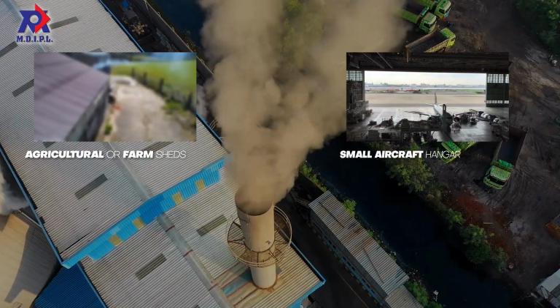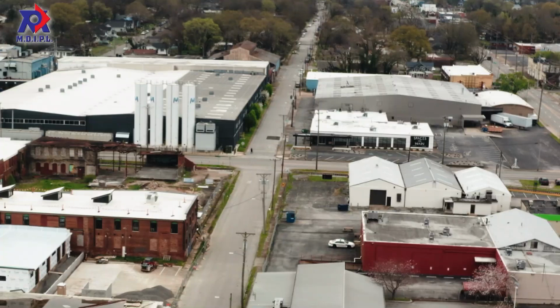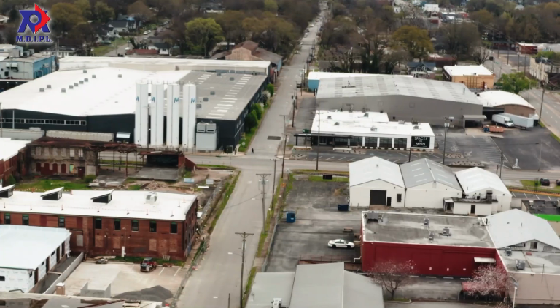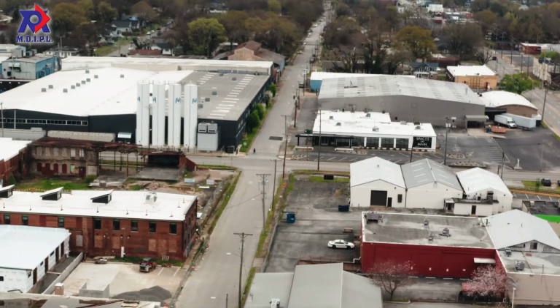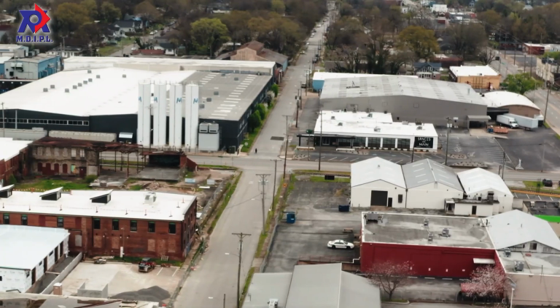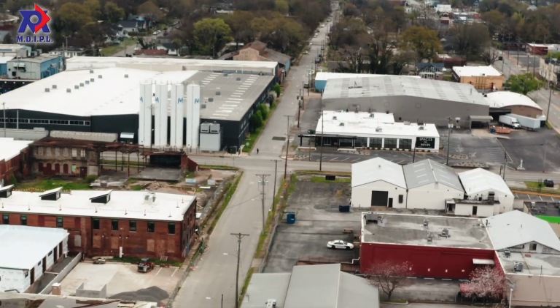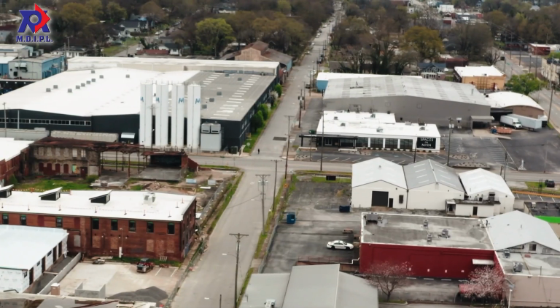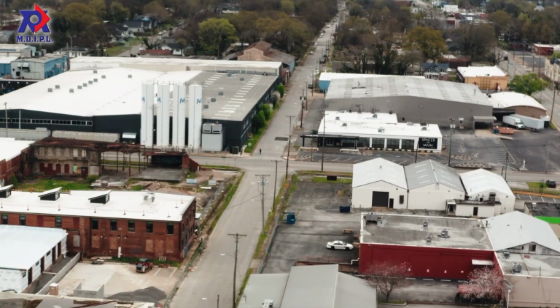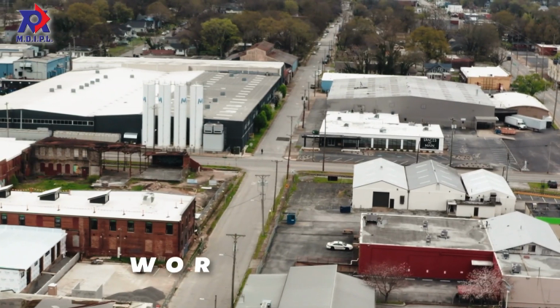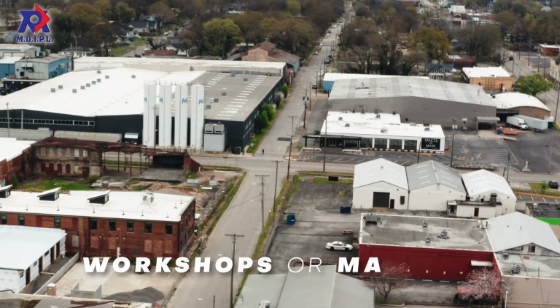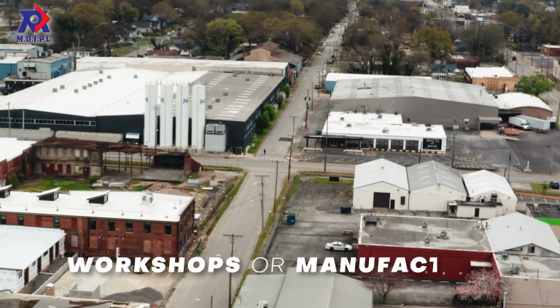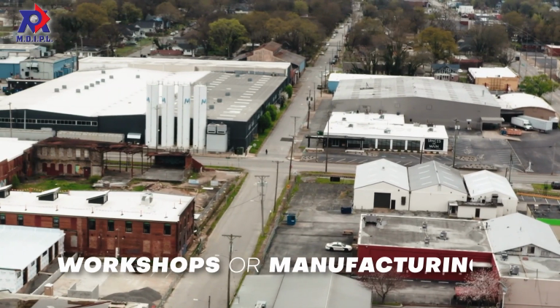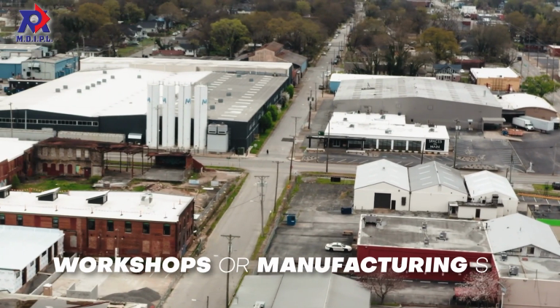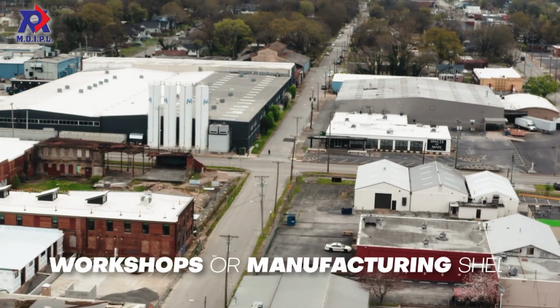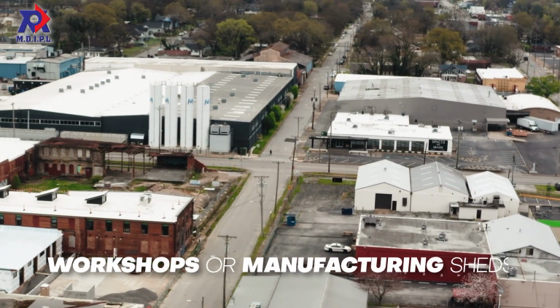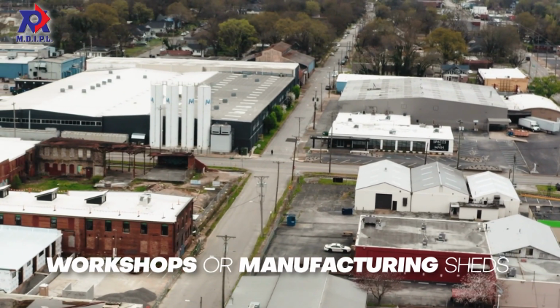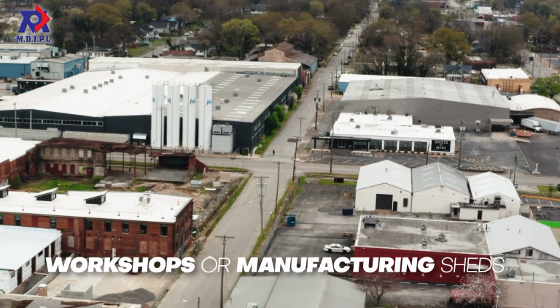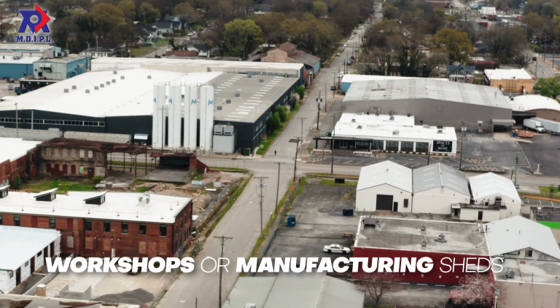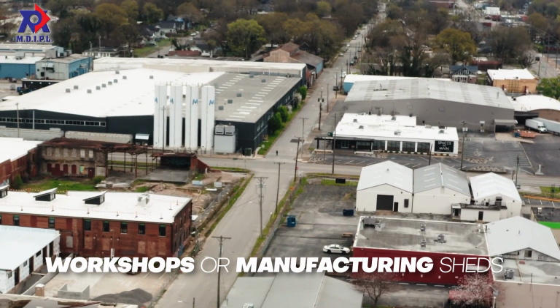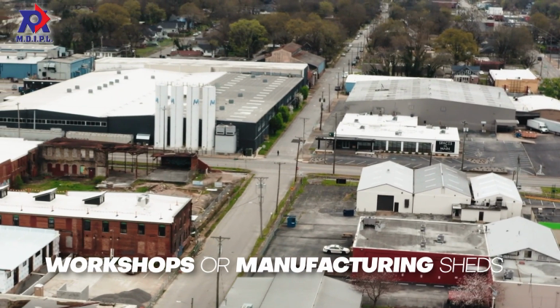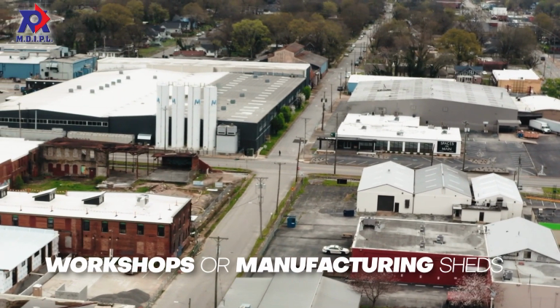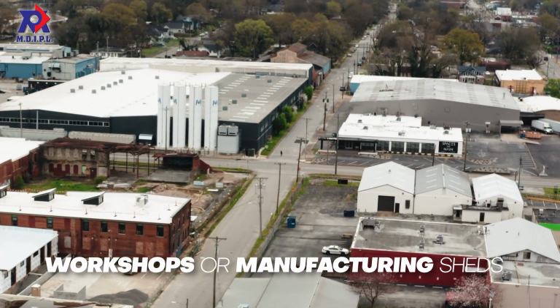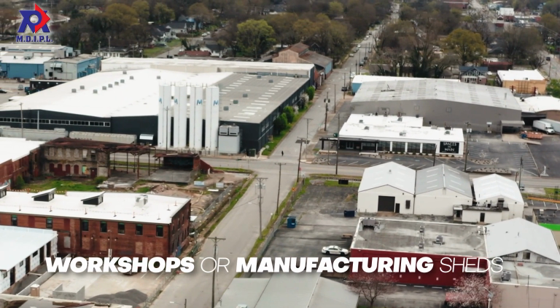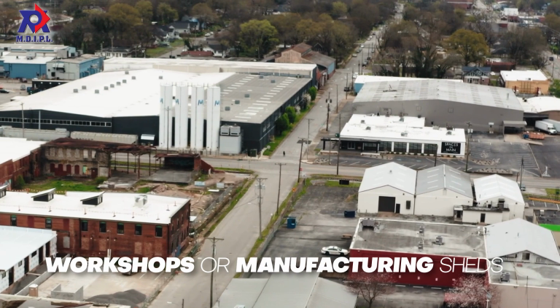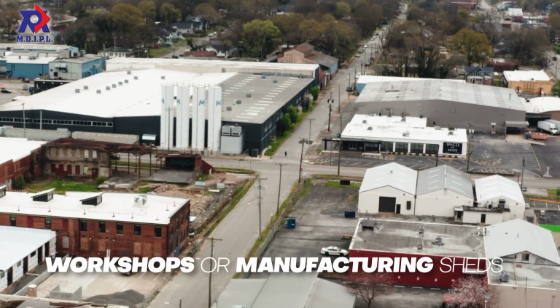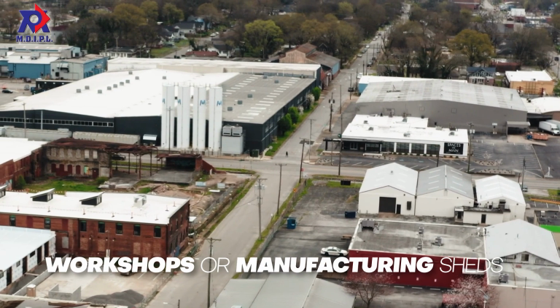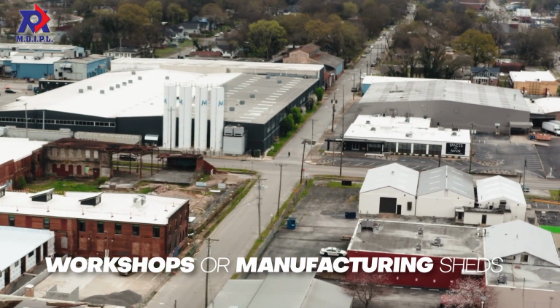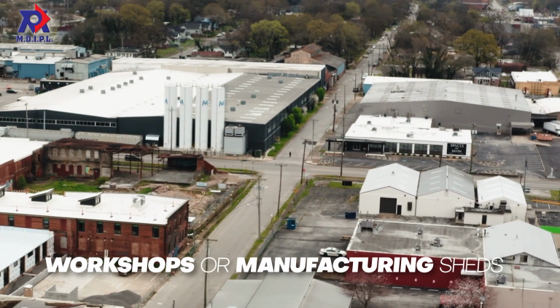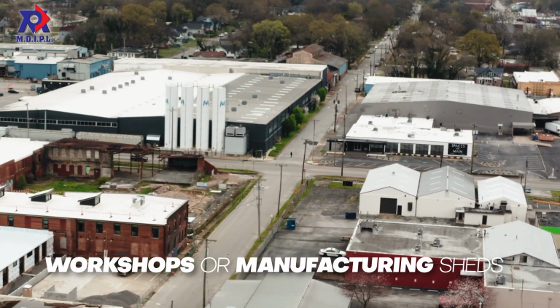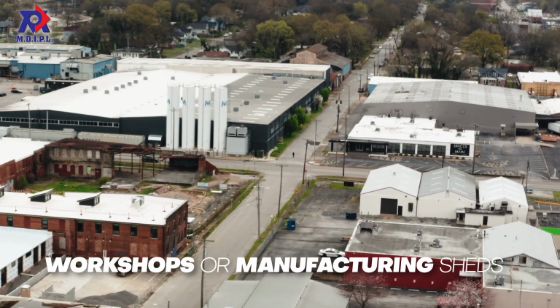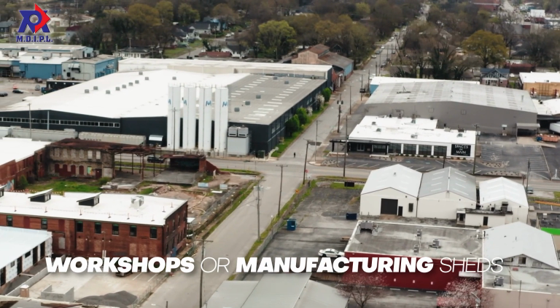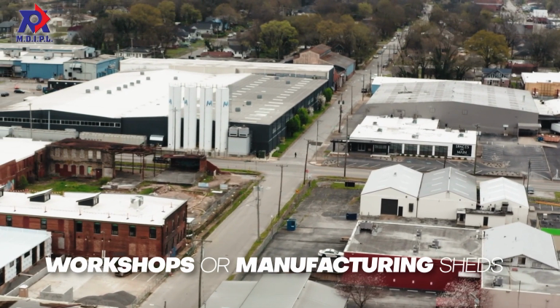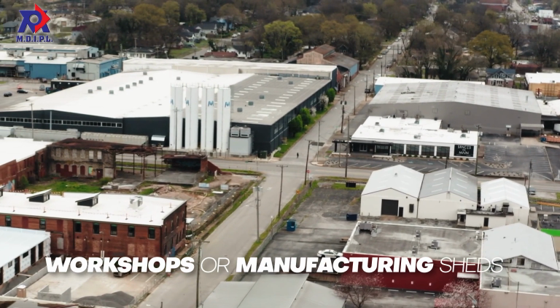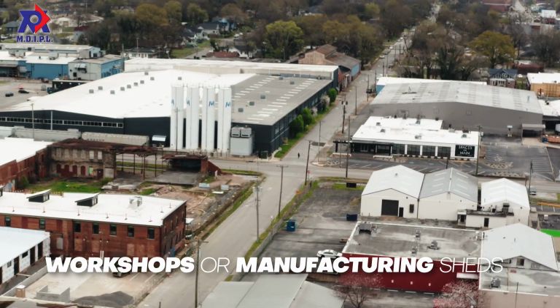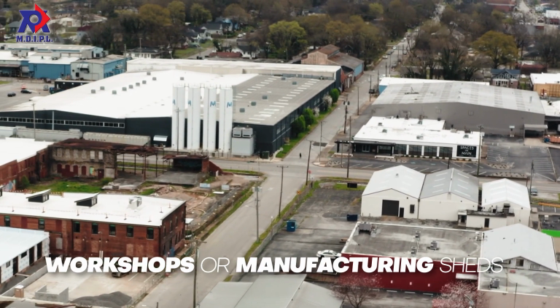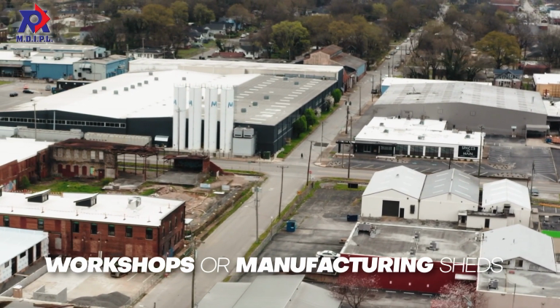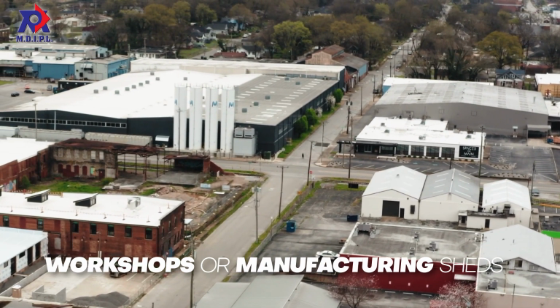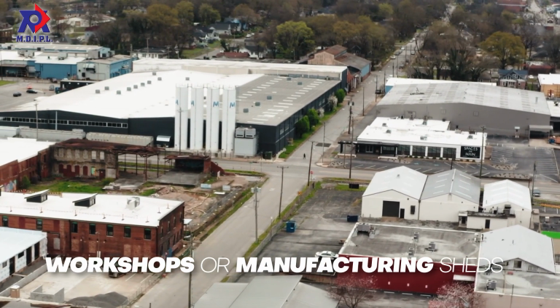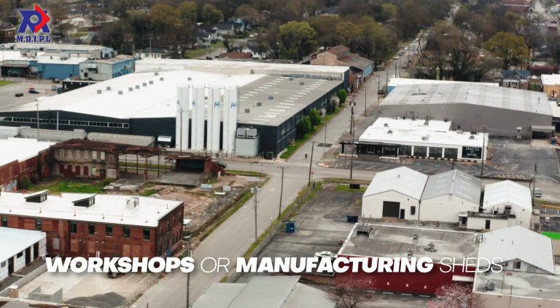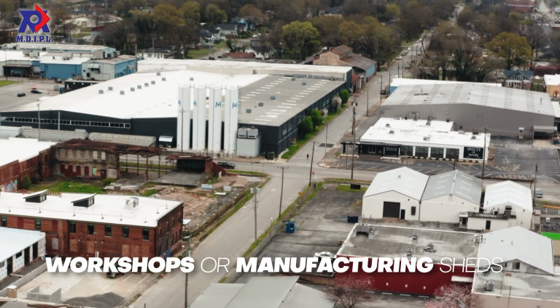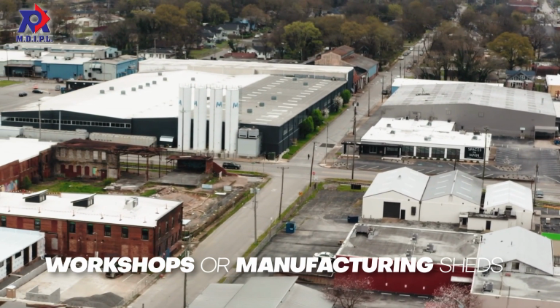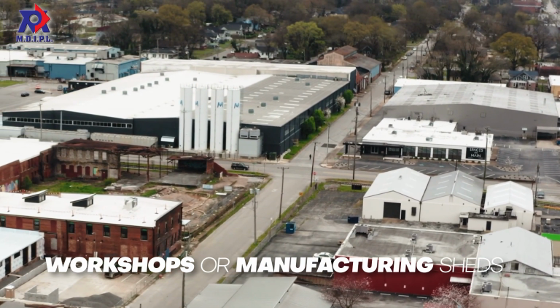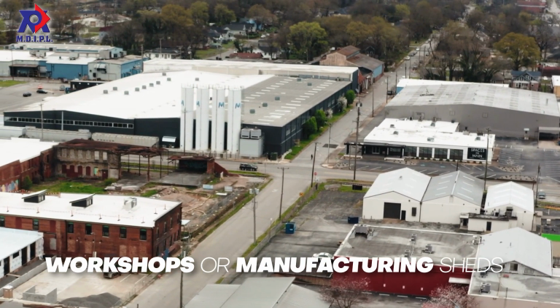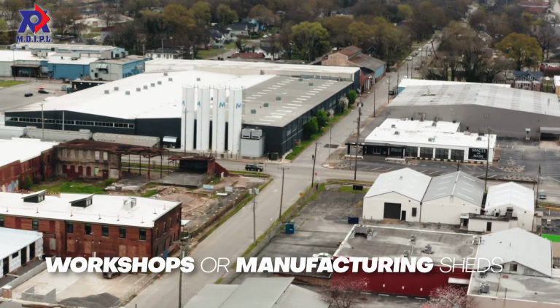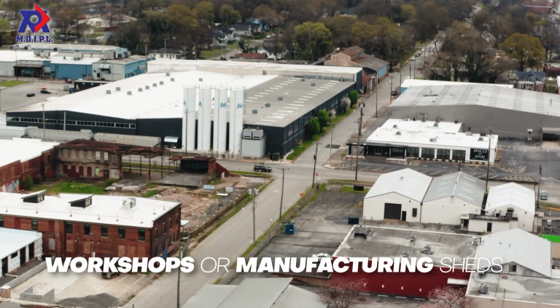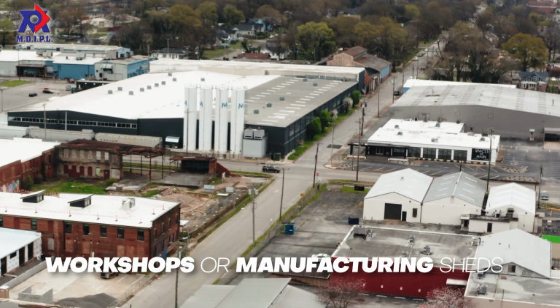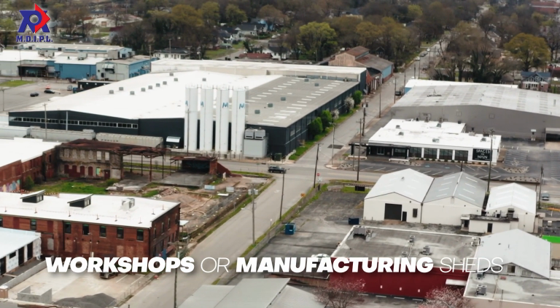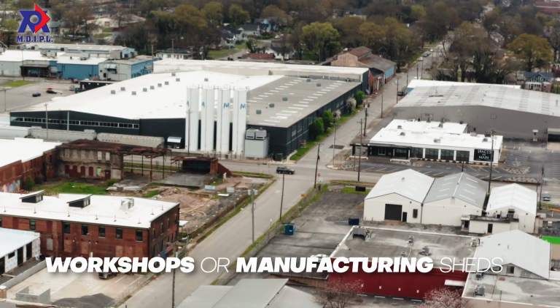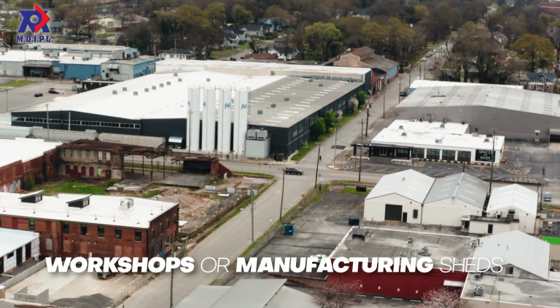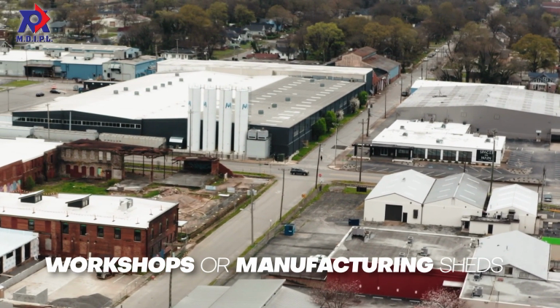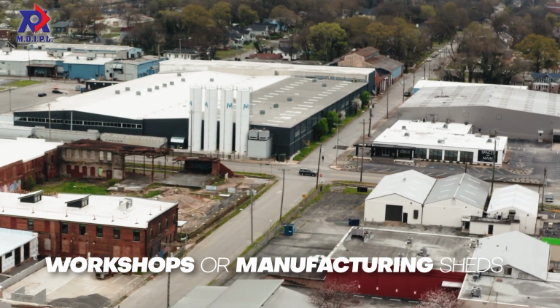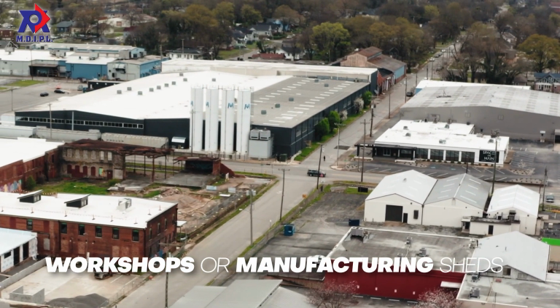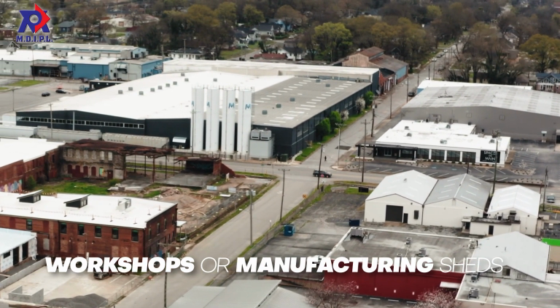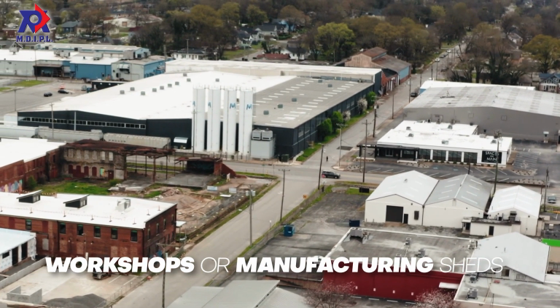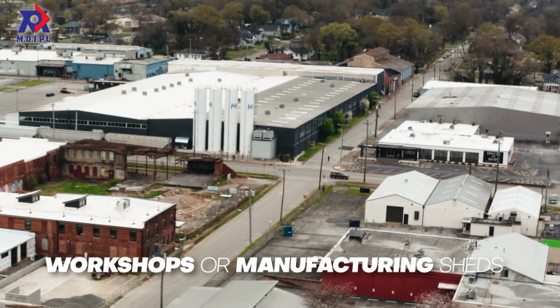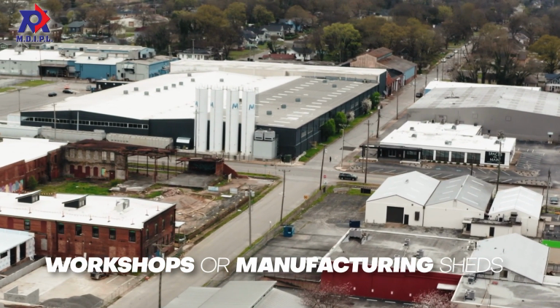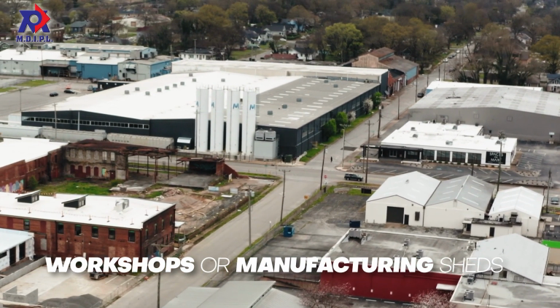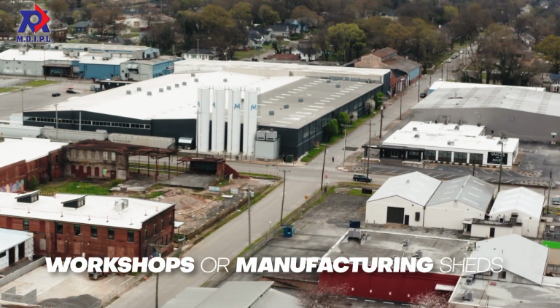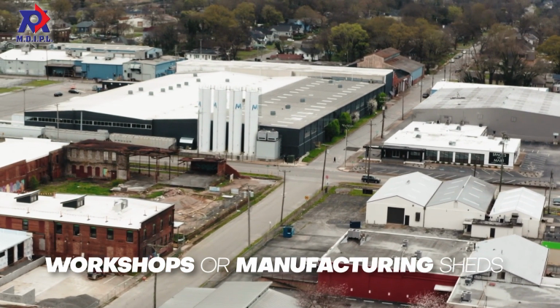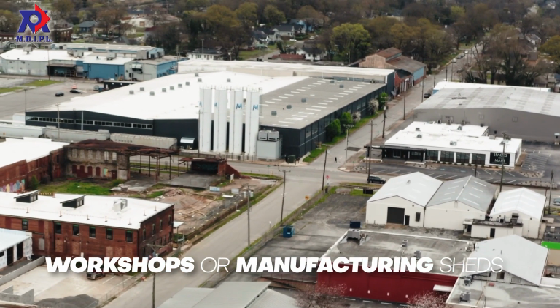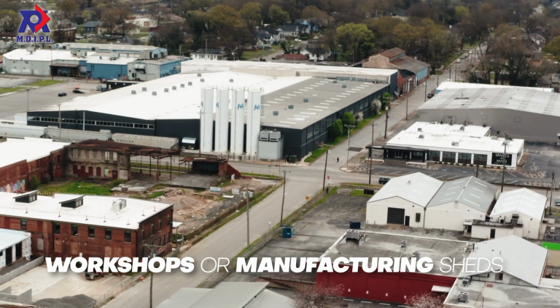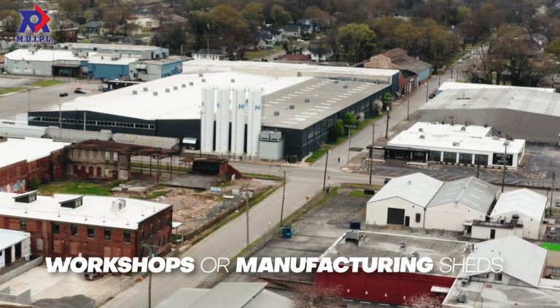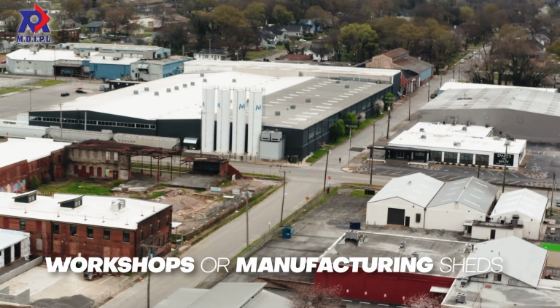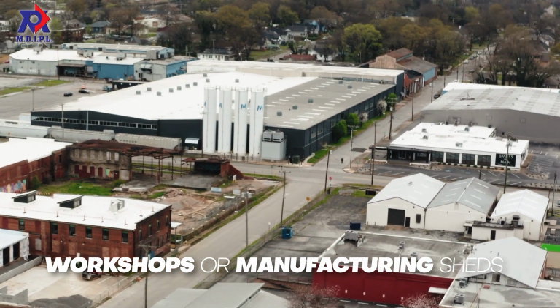Workshops or manufacturing sheds. These industrial sheds can be used as workshops or manufacturing sheds.